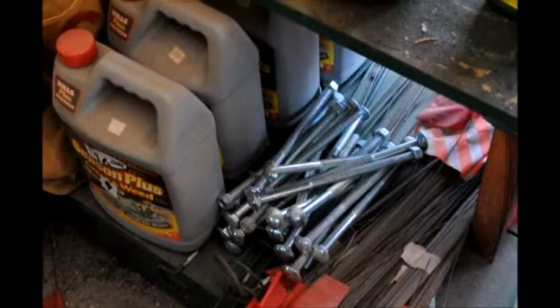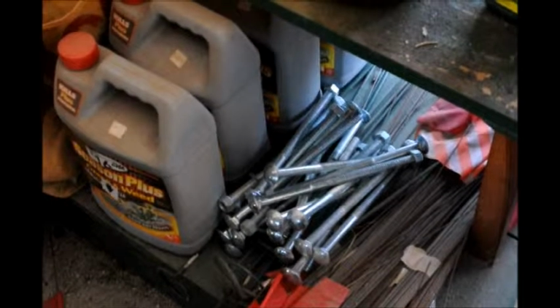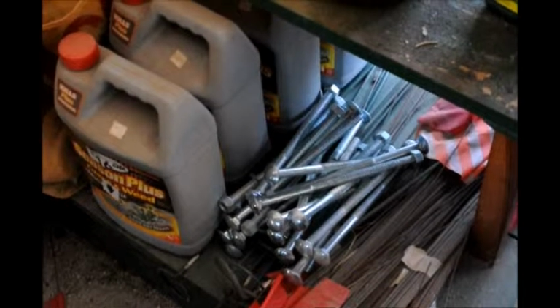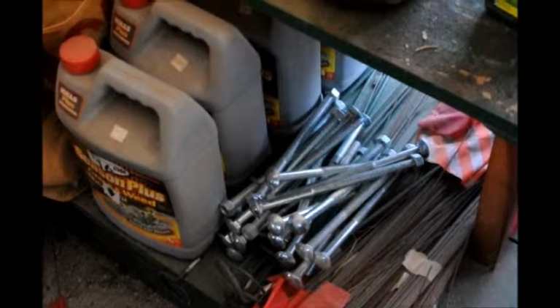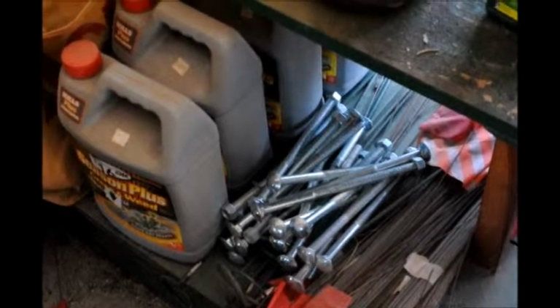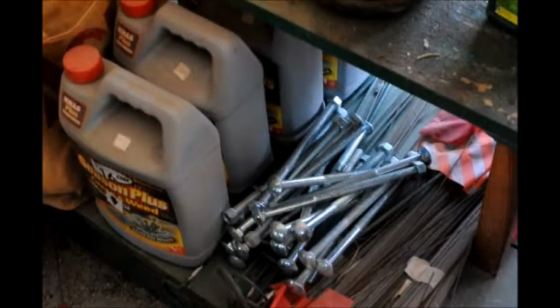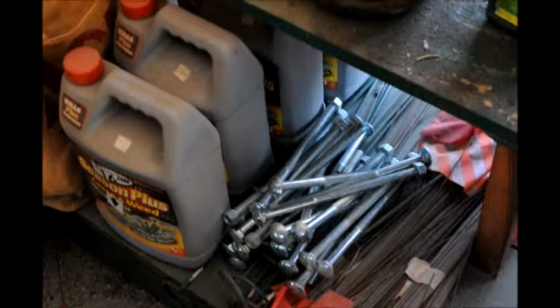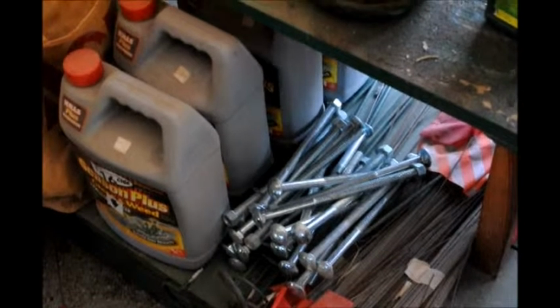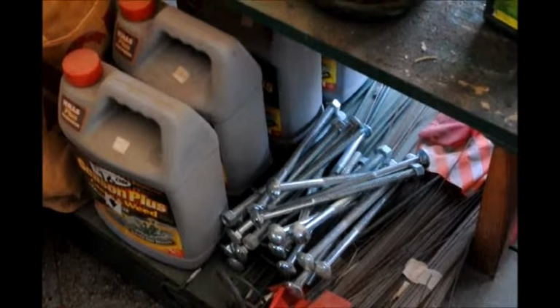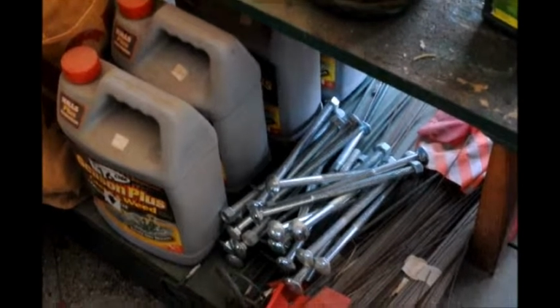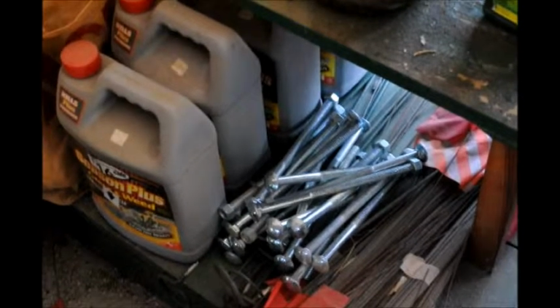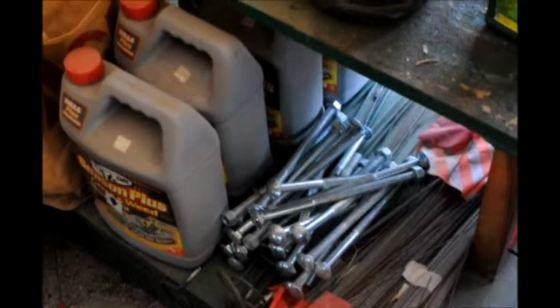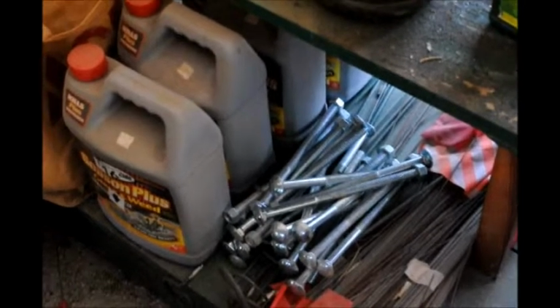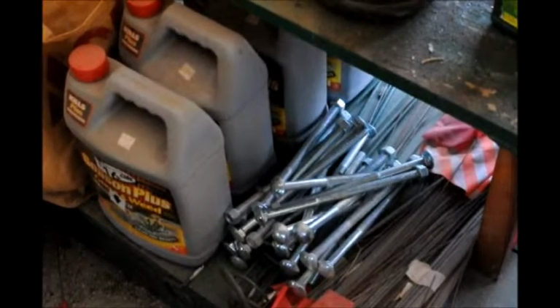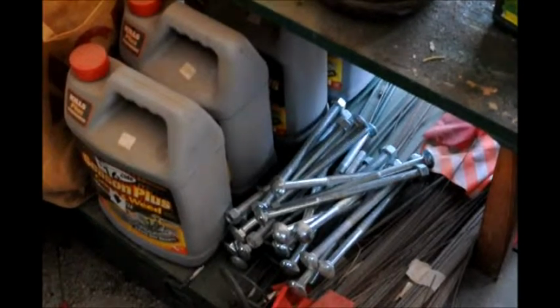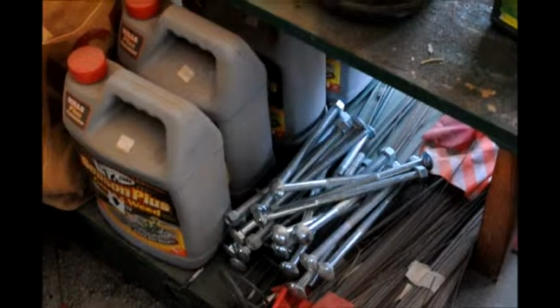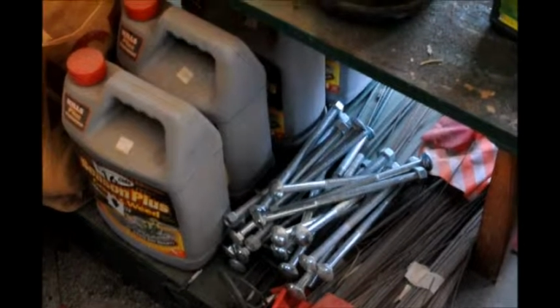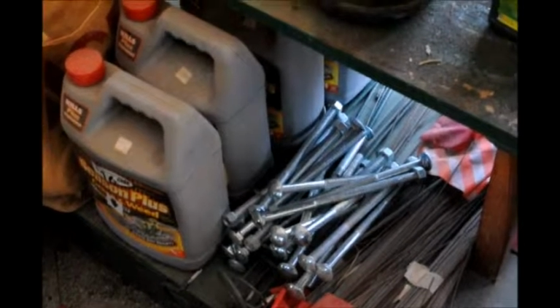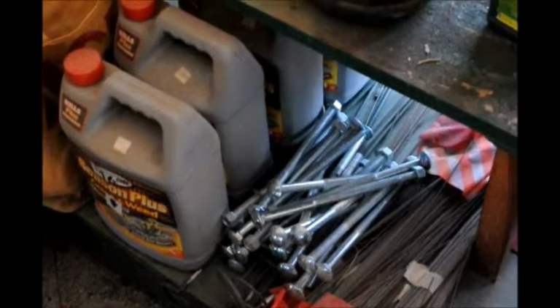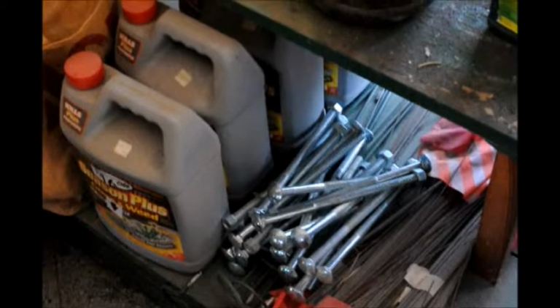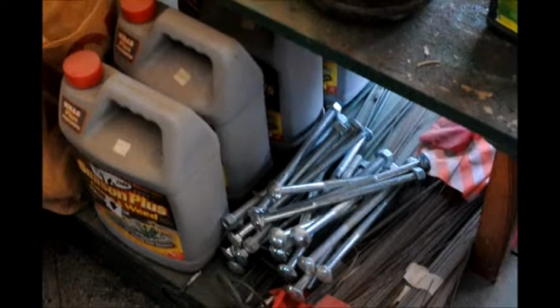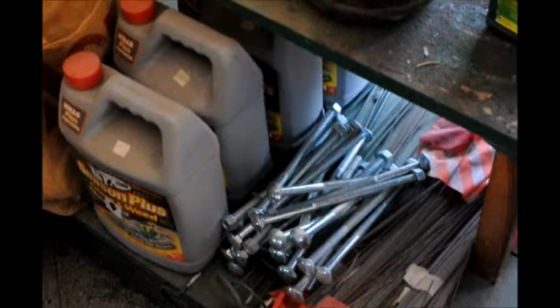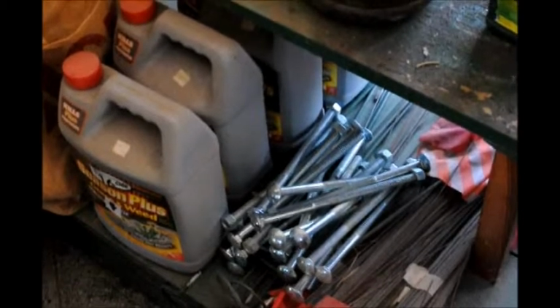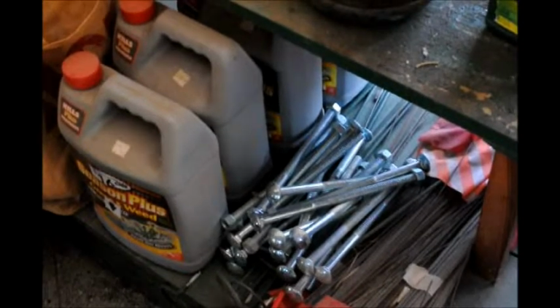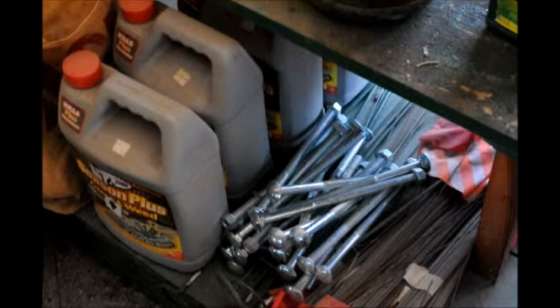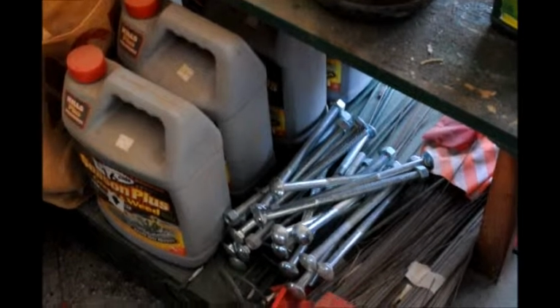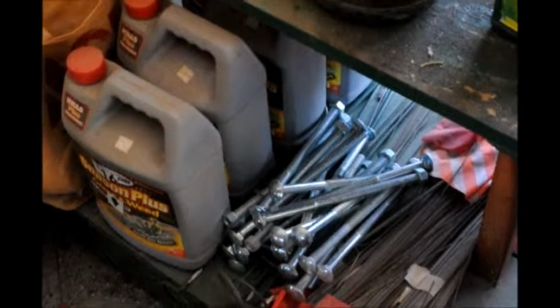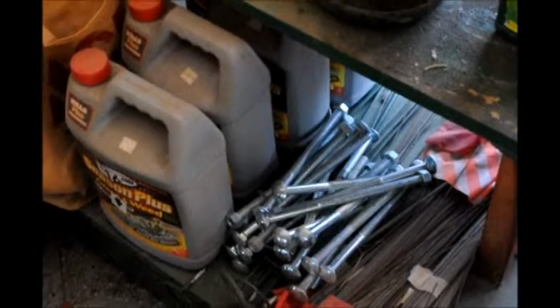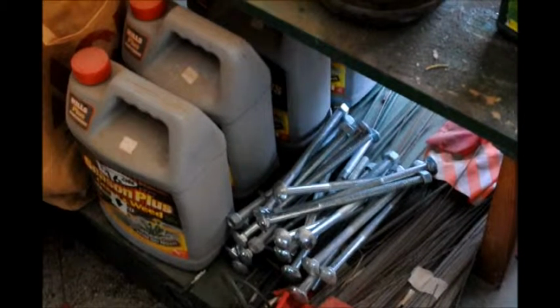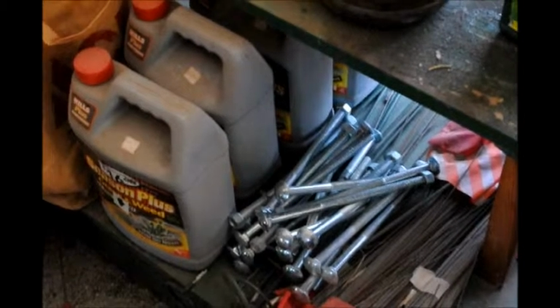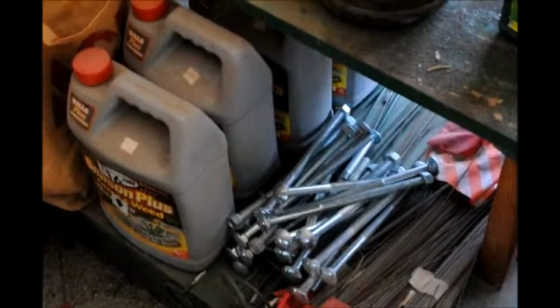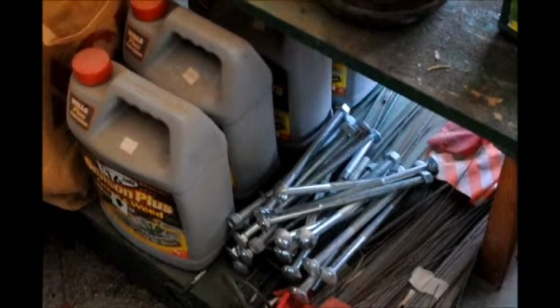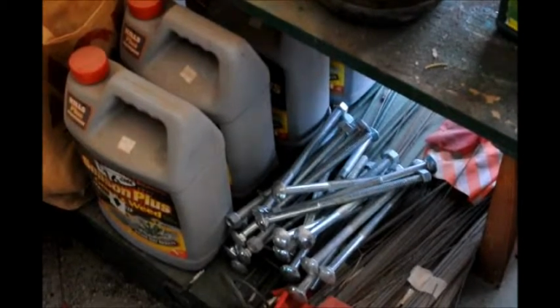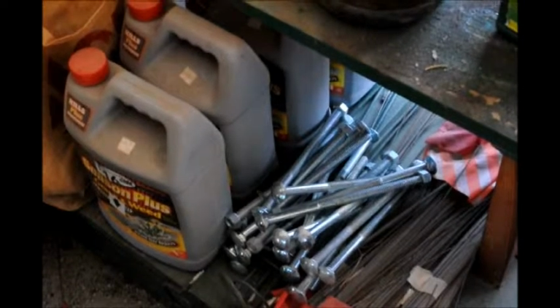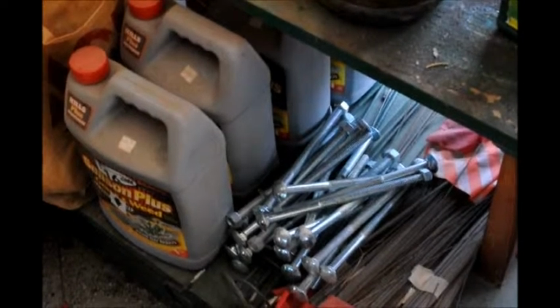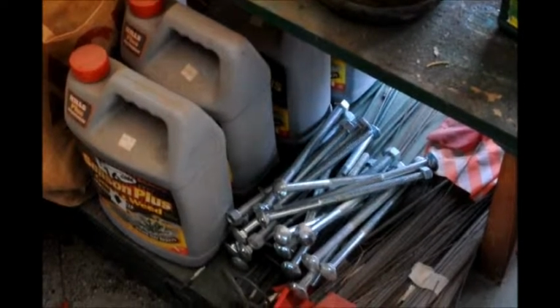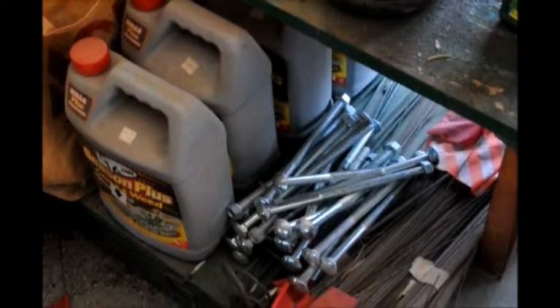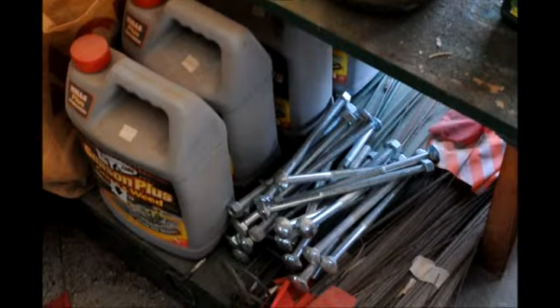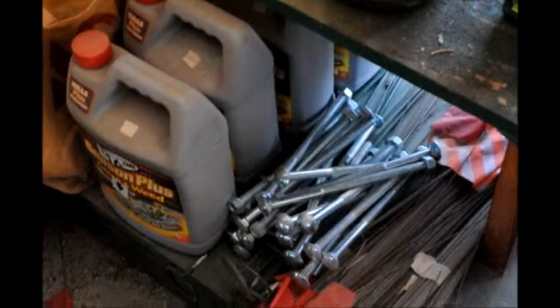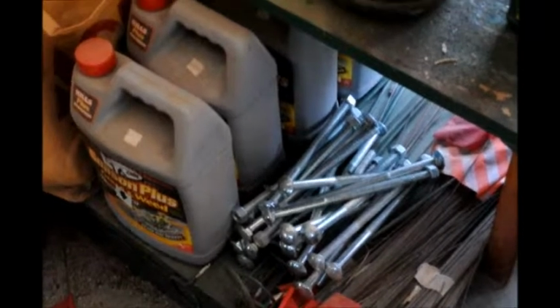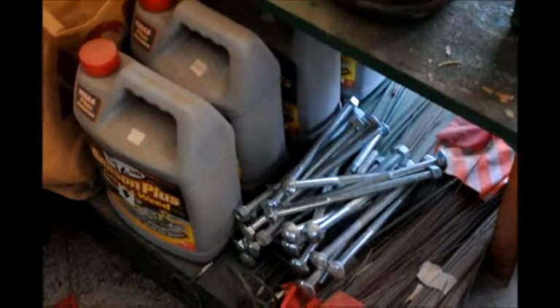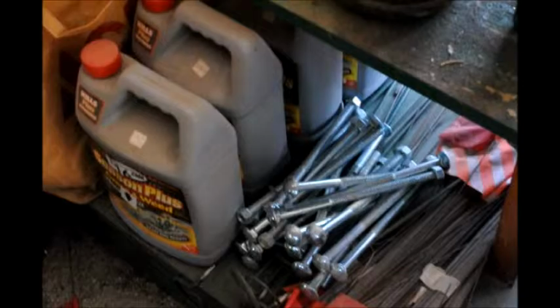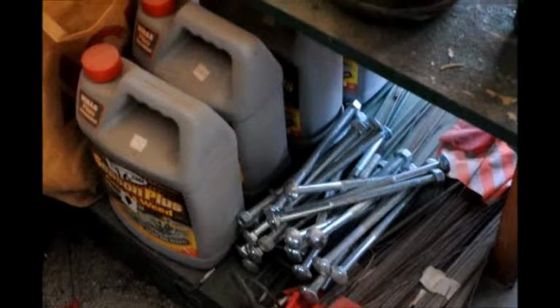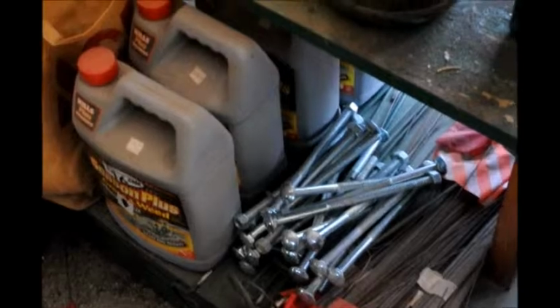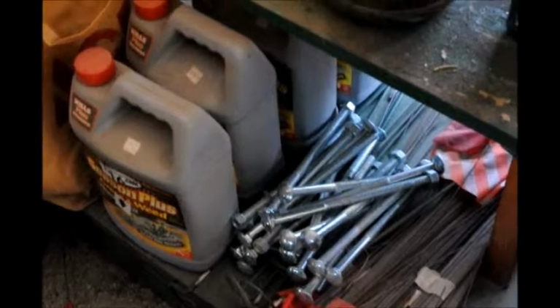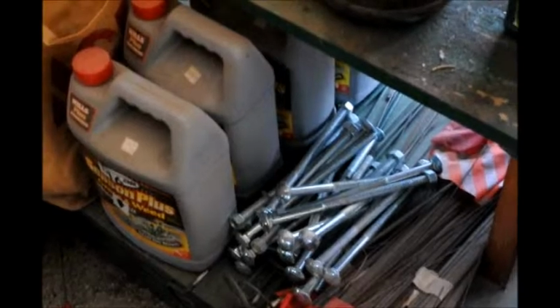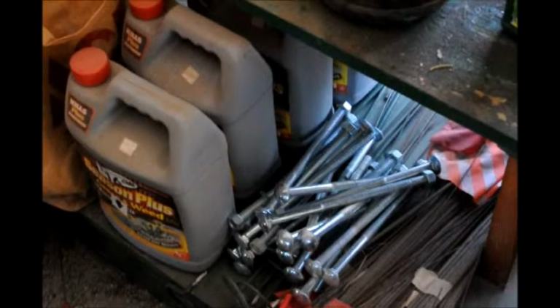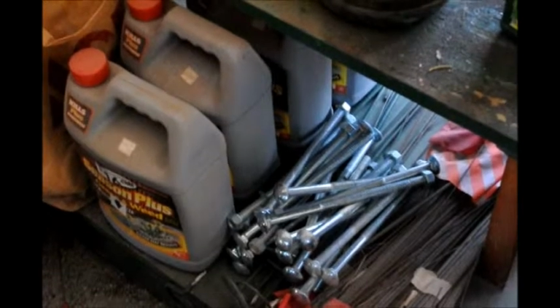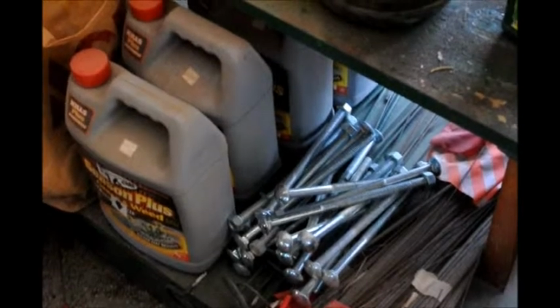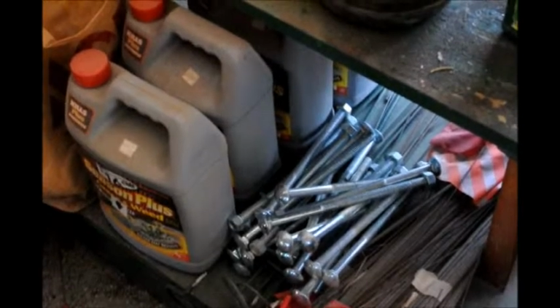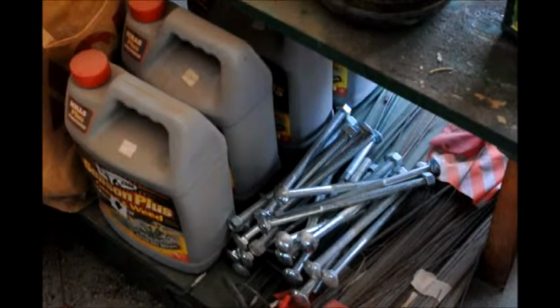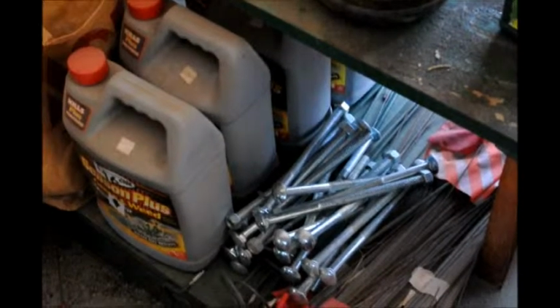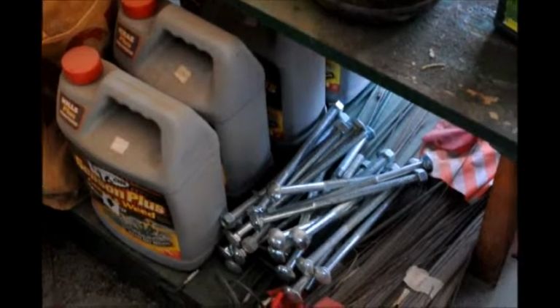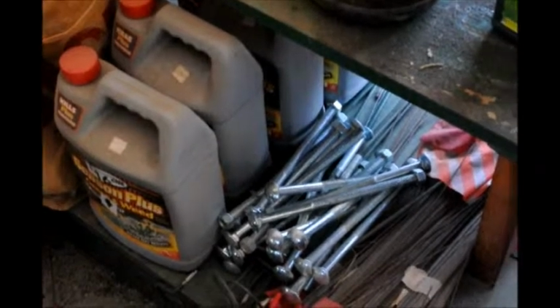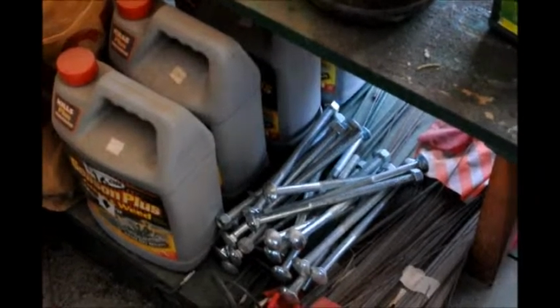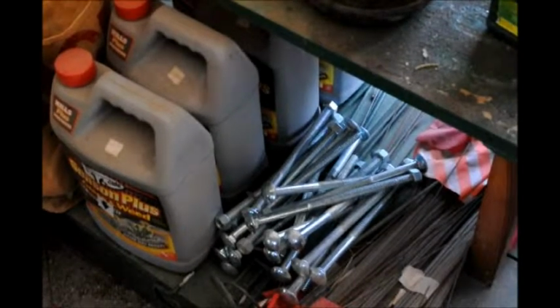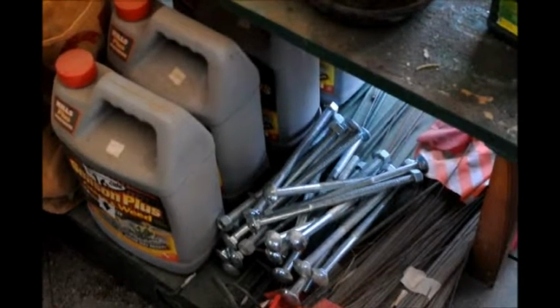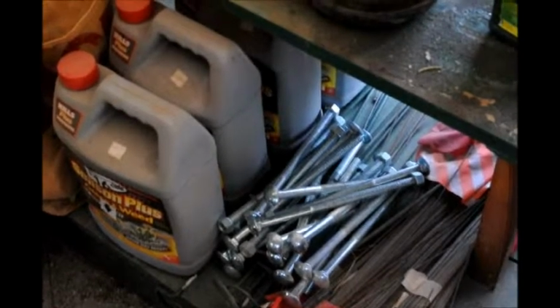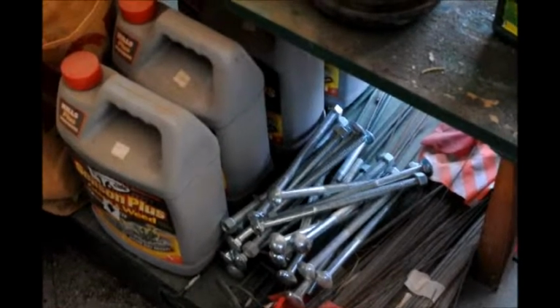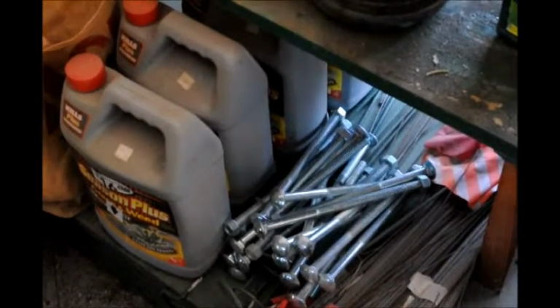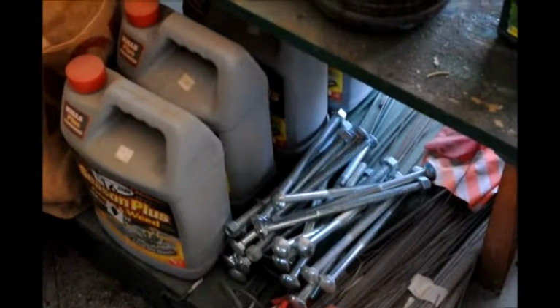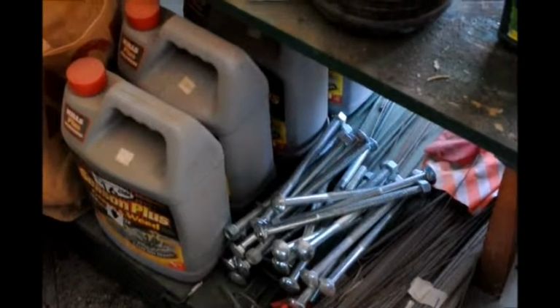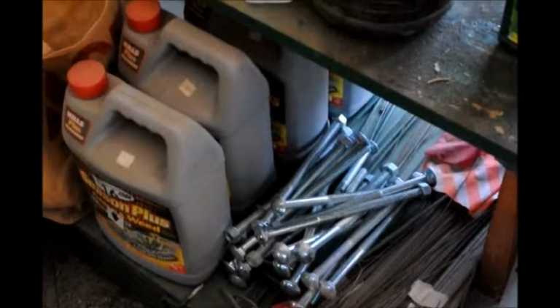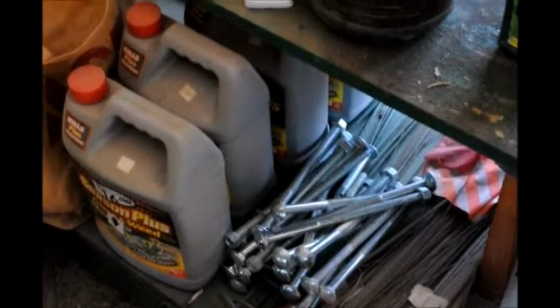They have car parts, they take in scrap iron, they buy copper — there's all kinds of goodies in their yard to look through as well.